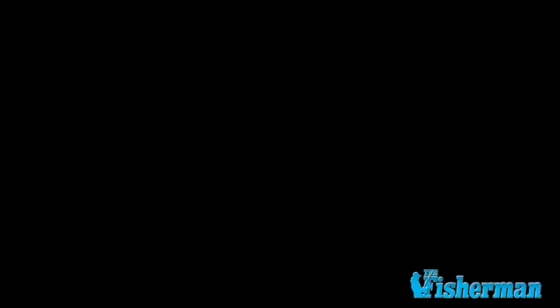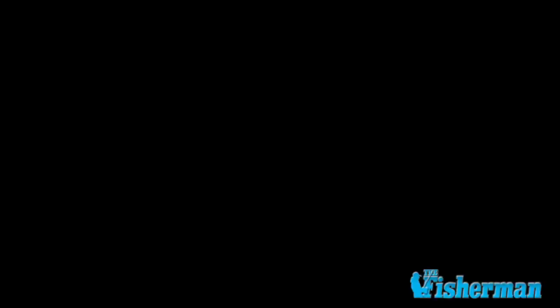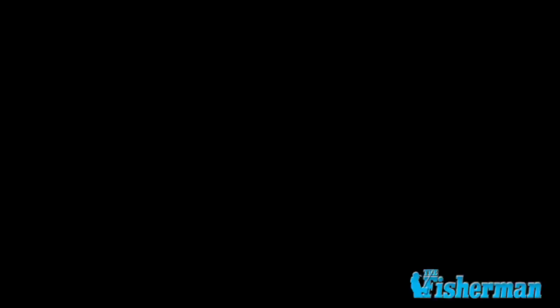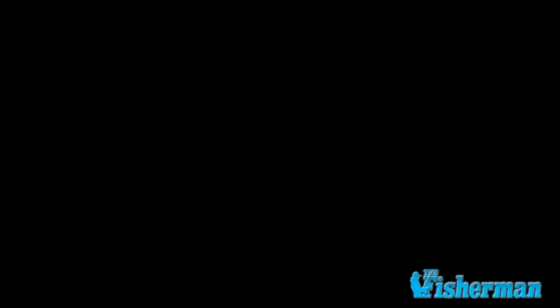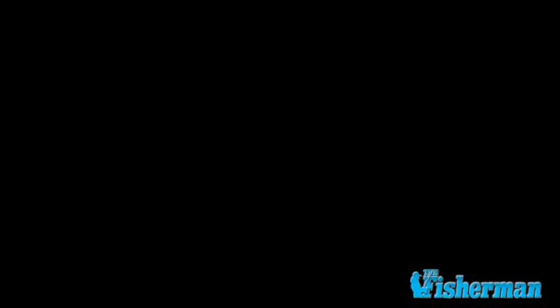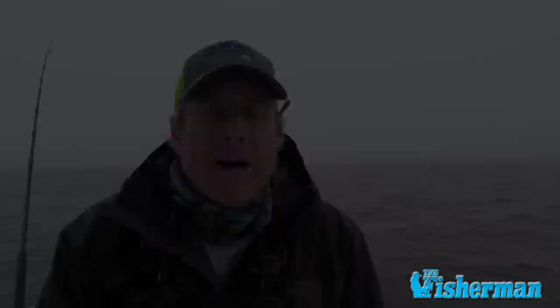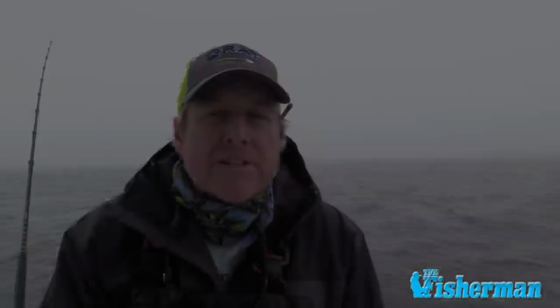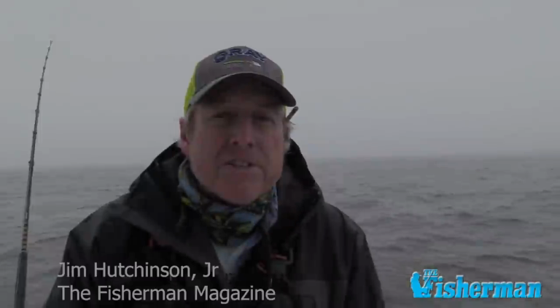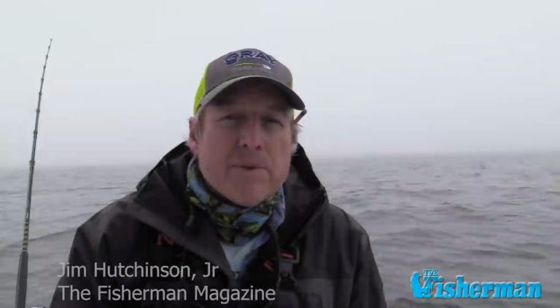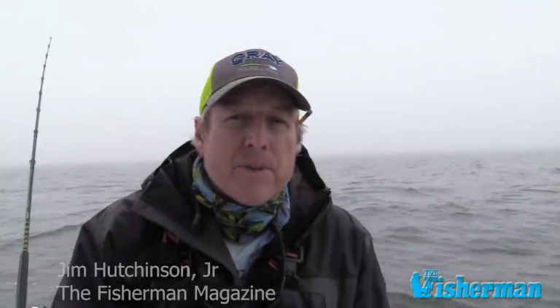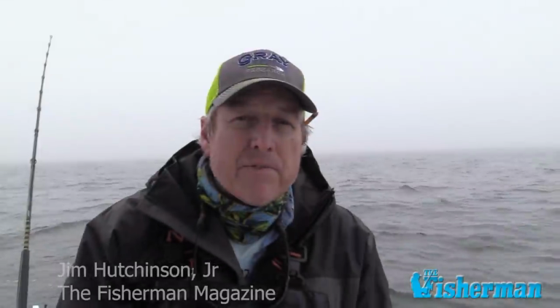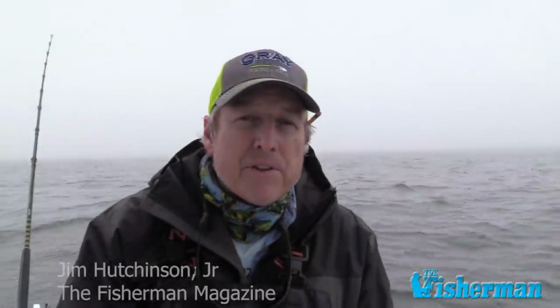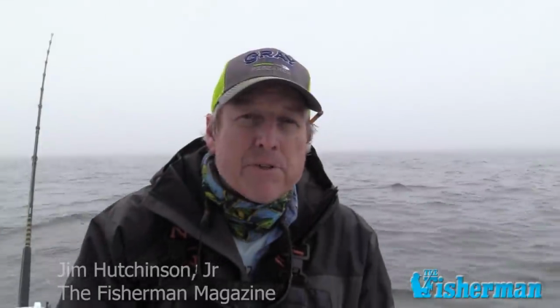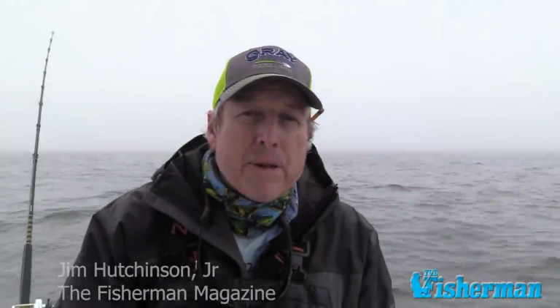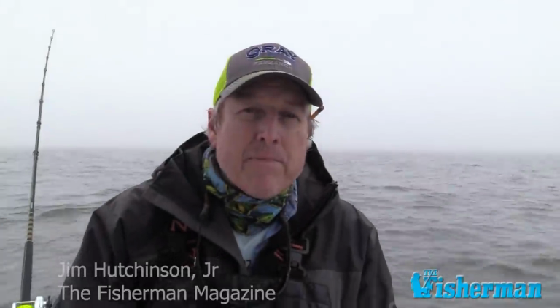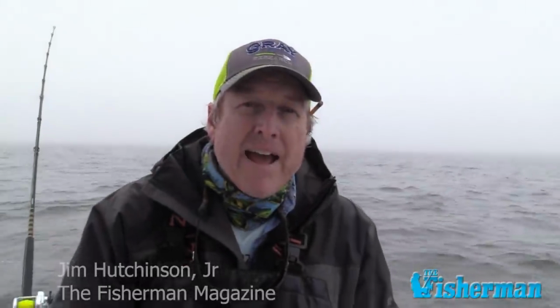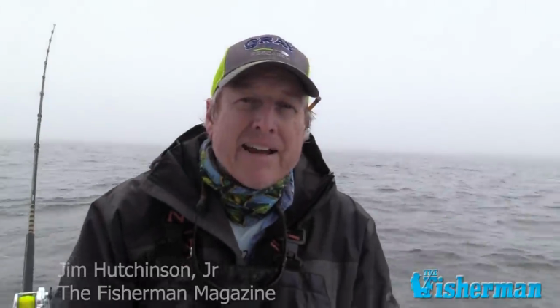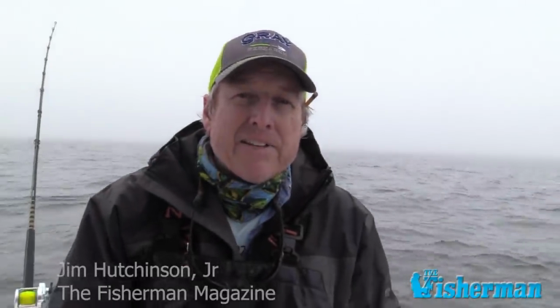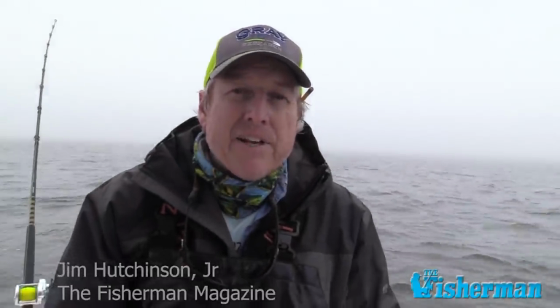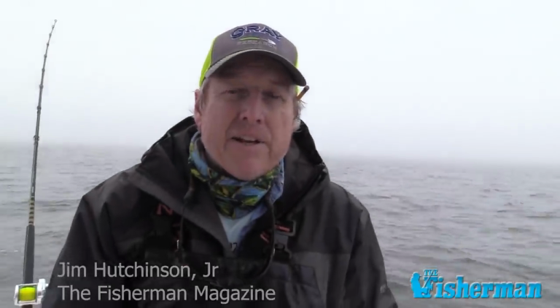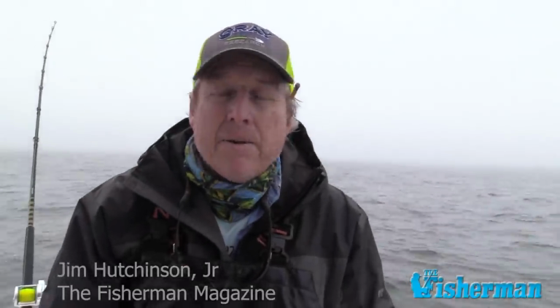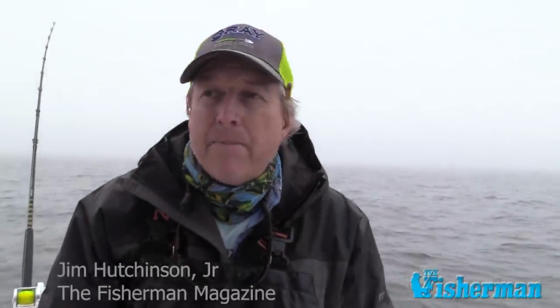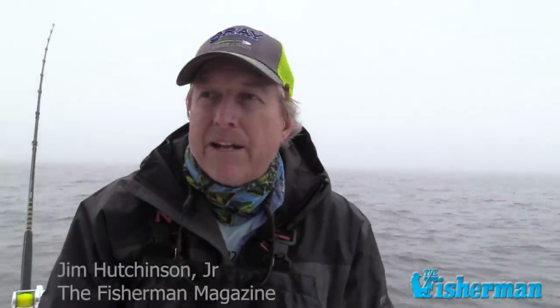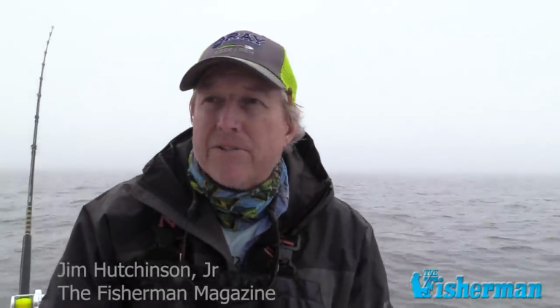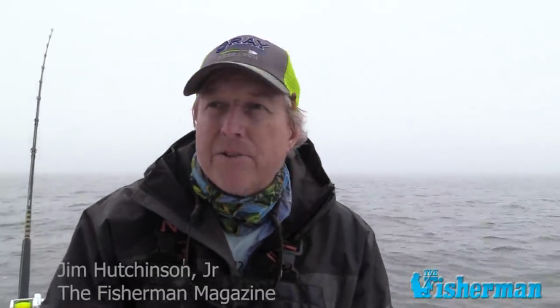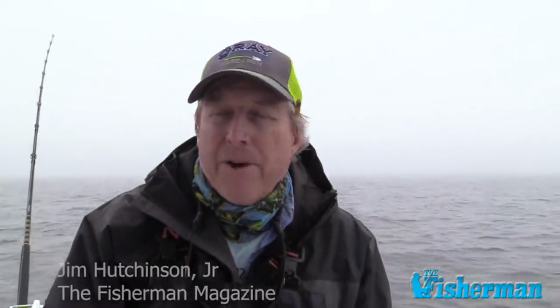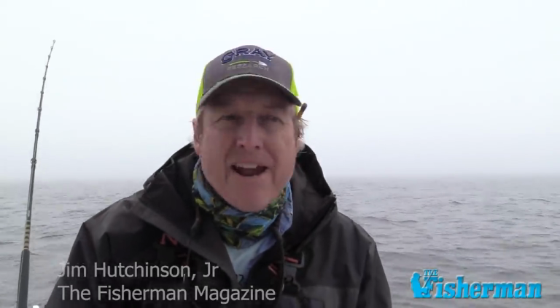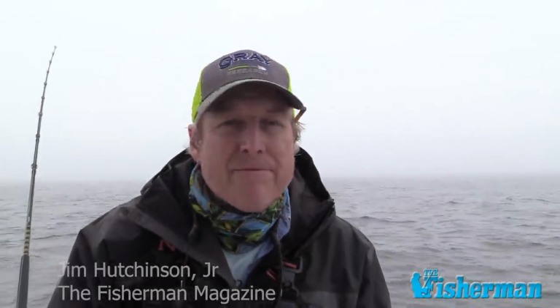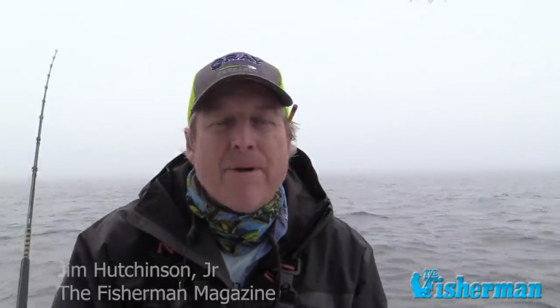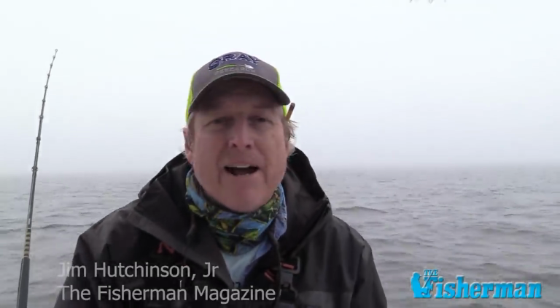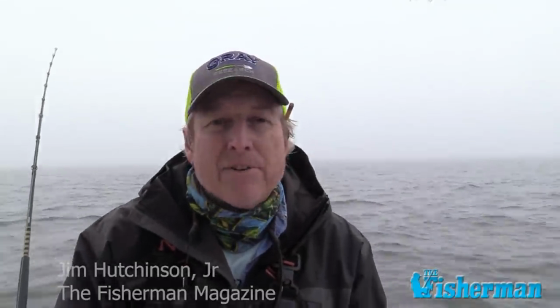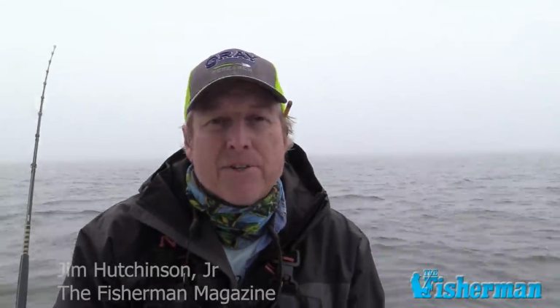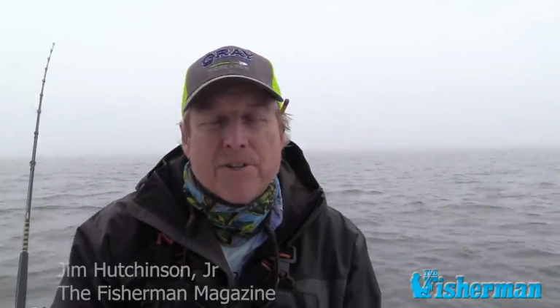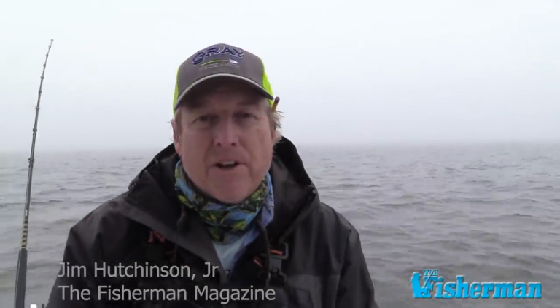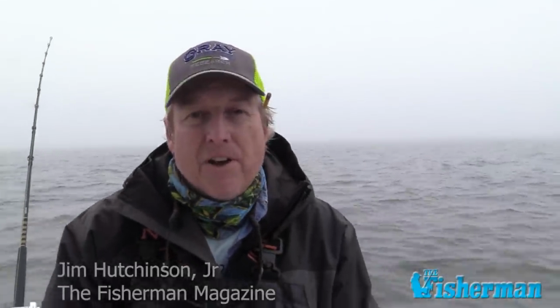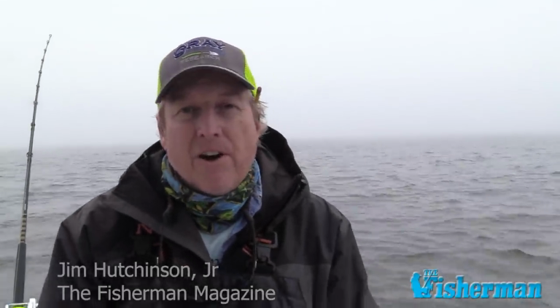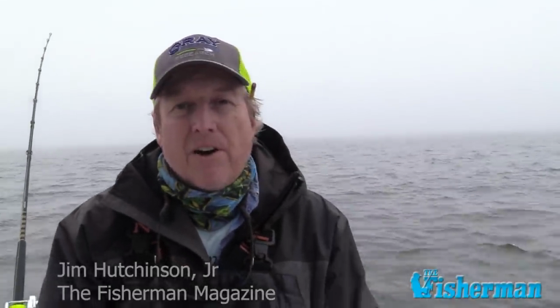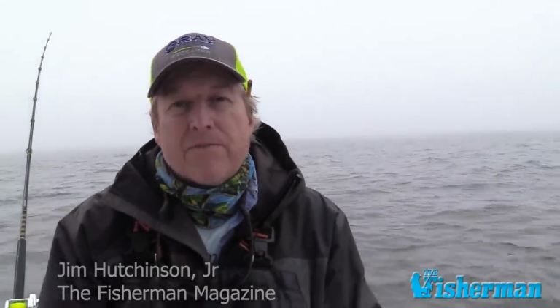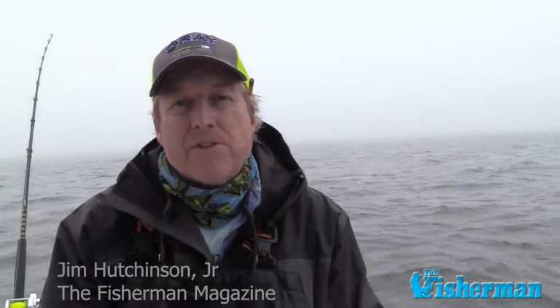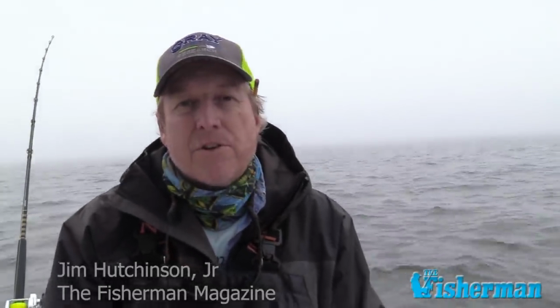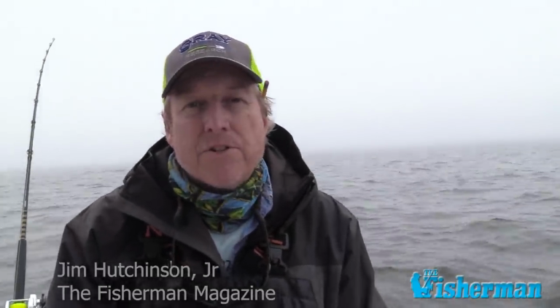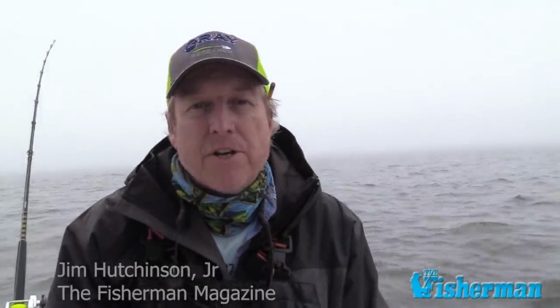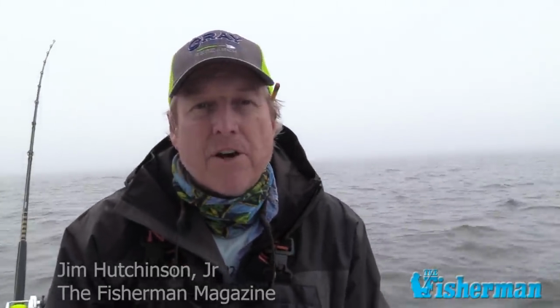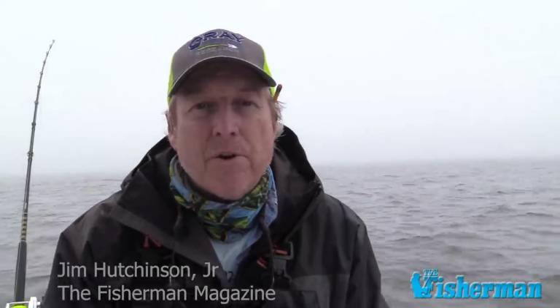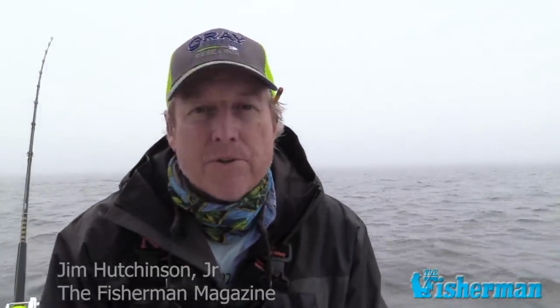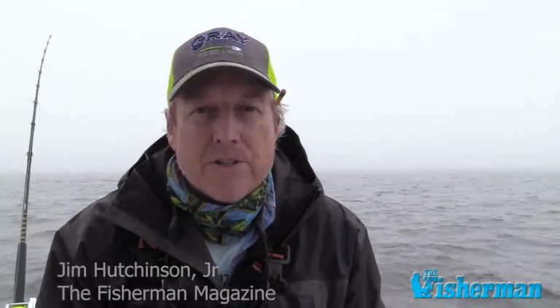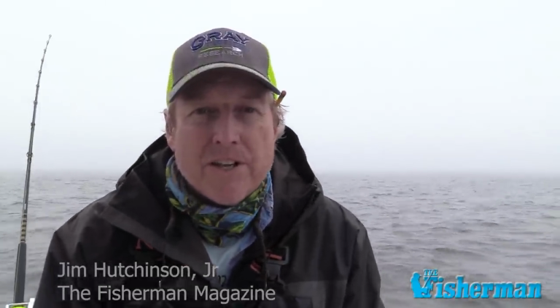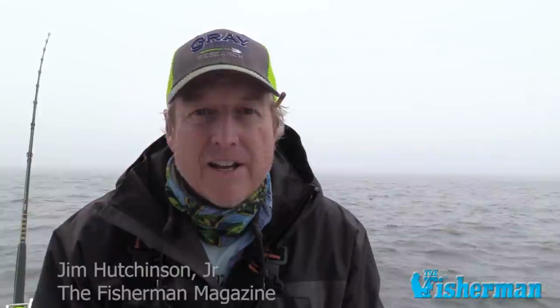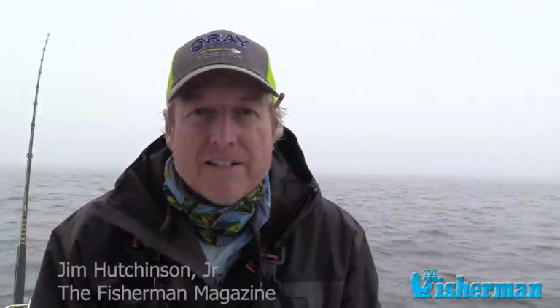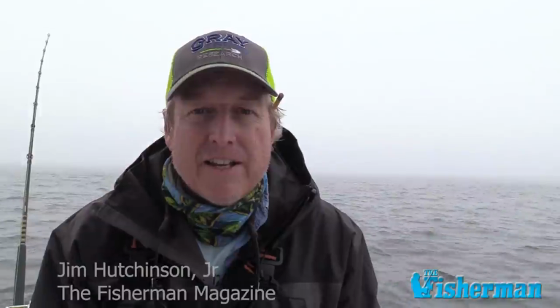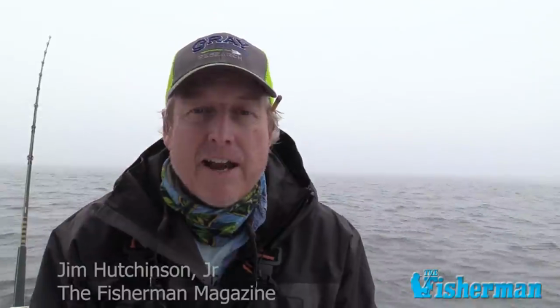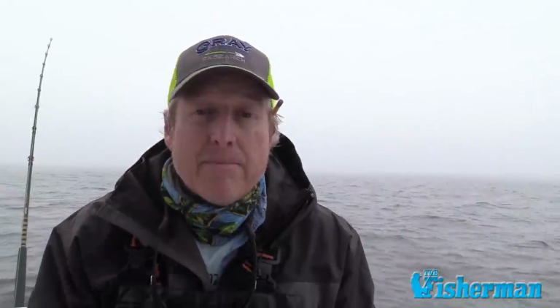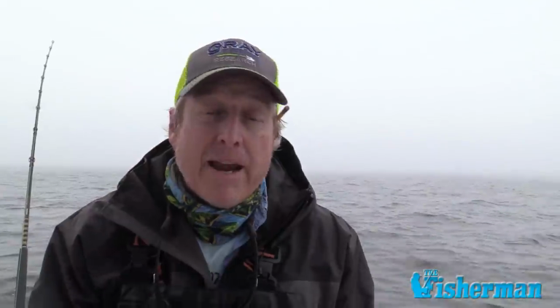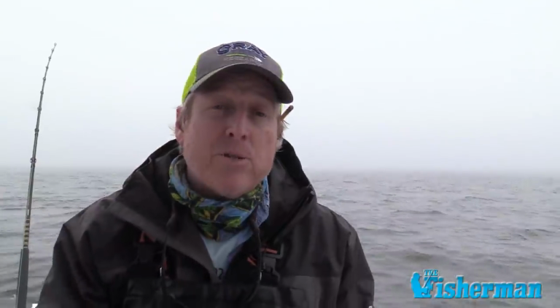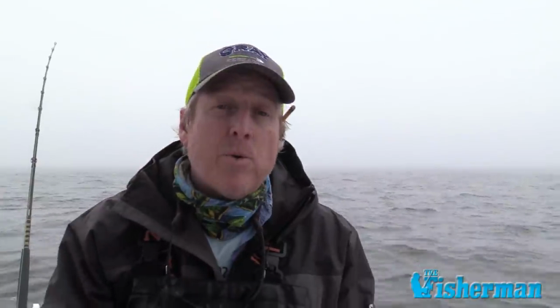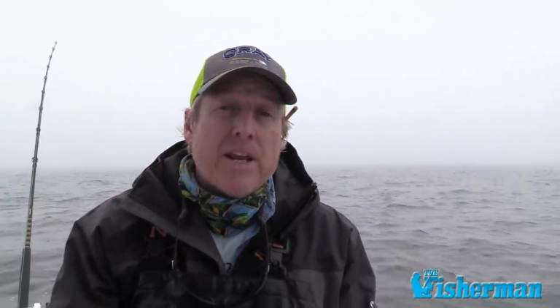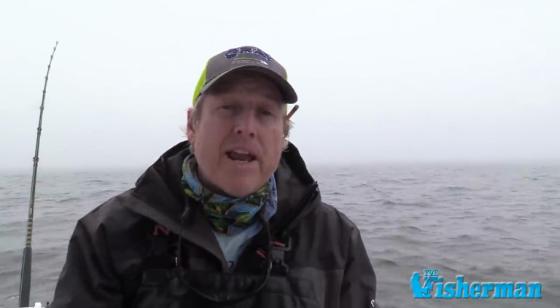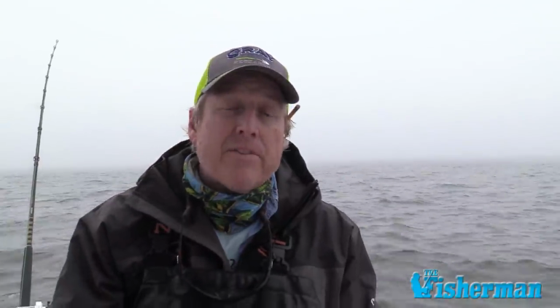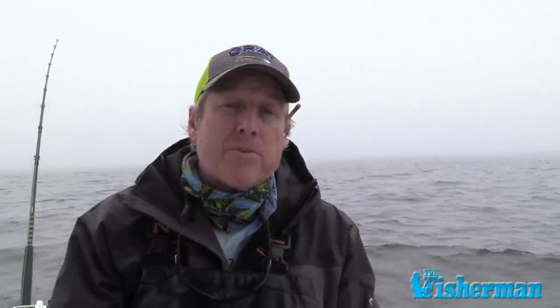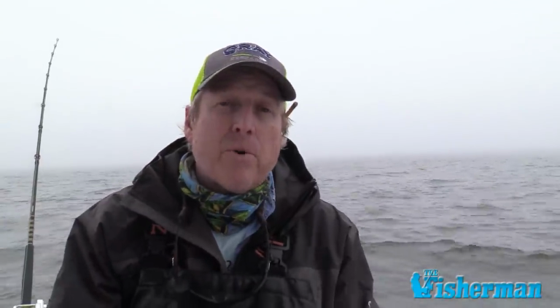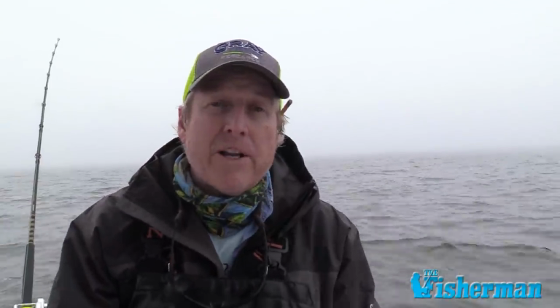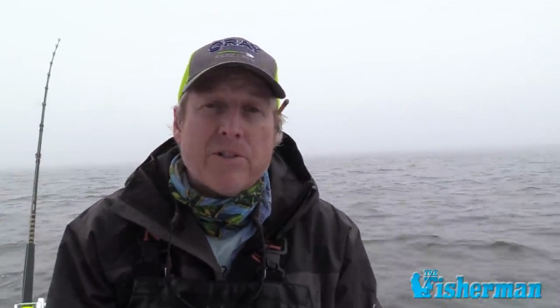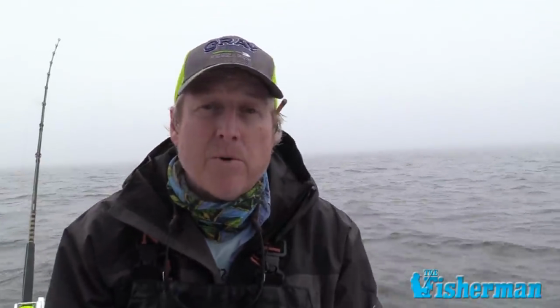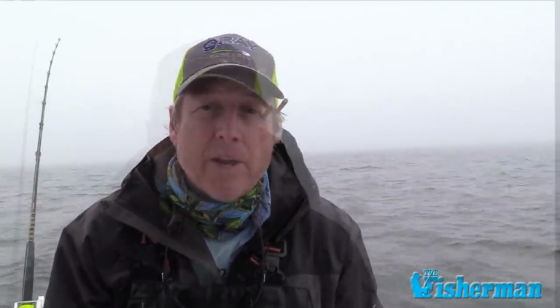It's Jim Hutchinson with the Fisherman Magazine, about two and a half miles off the Jersey coast today, May 28th, 2020.